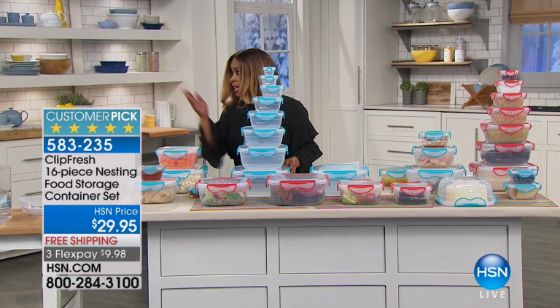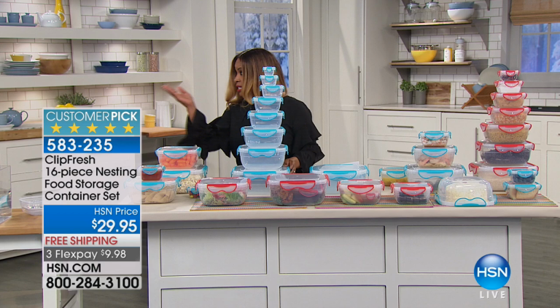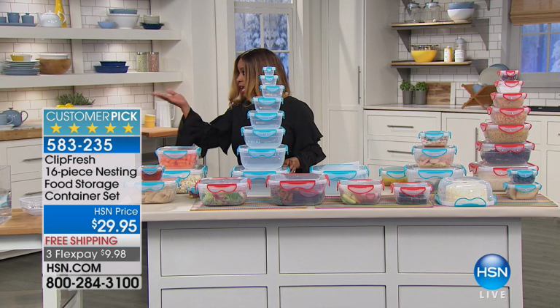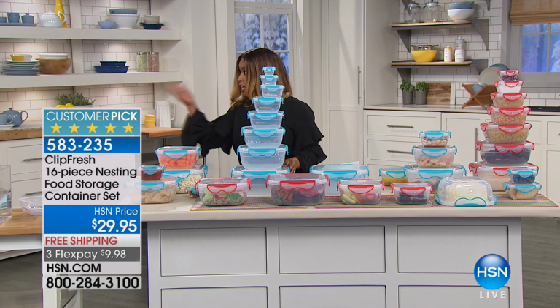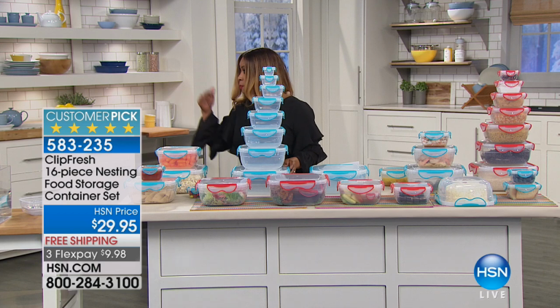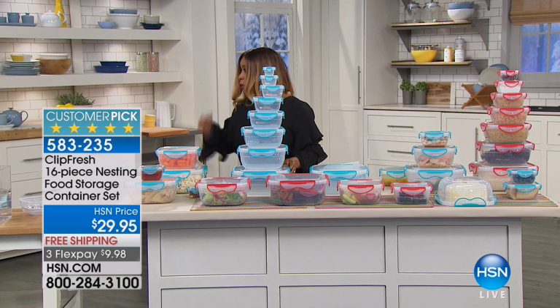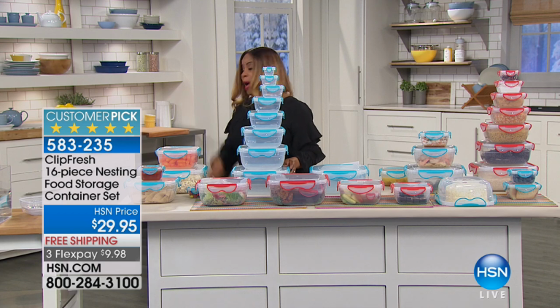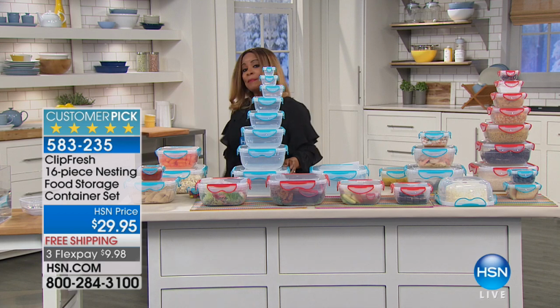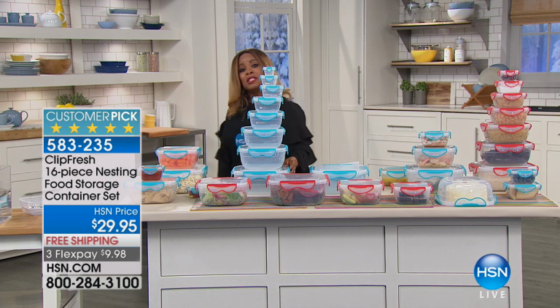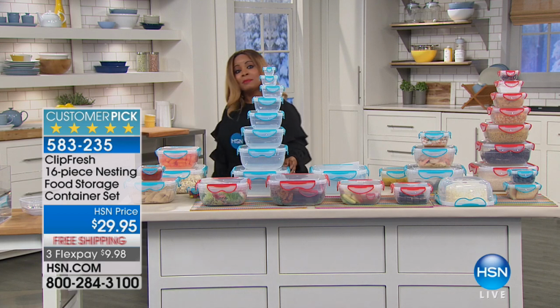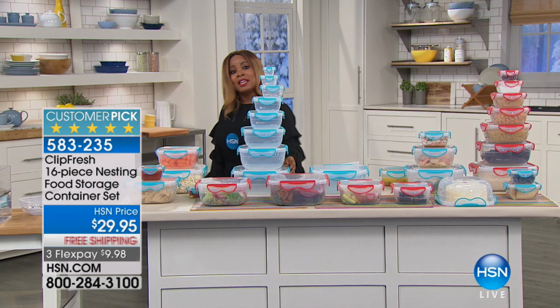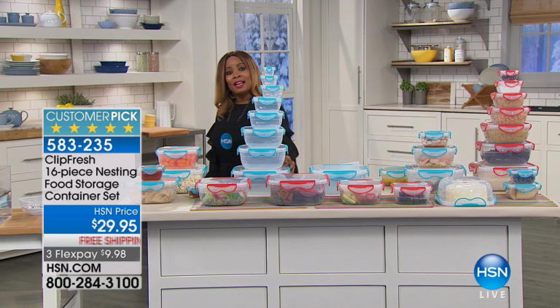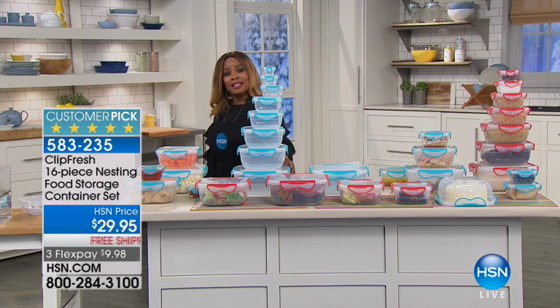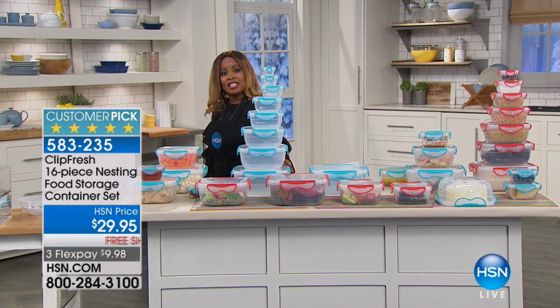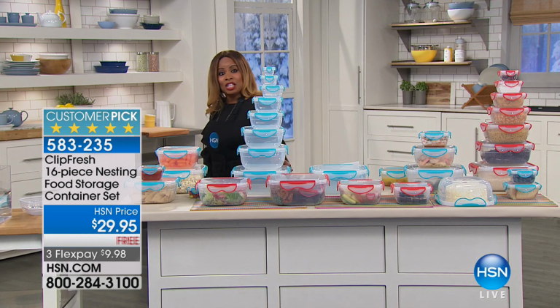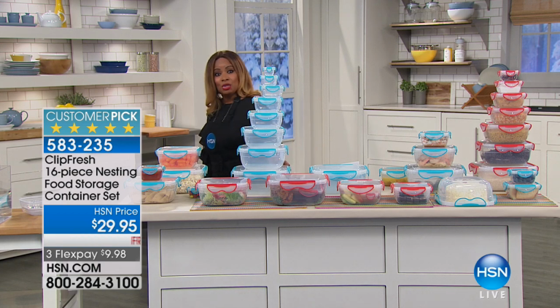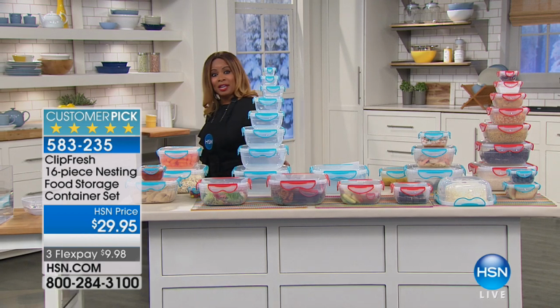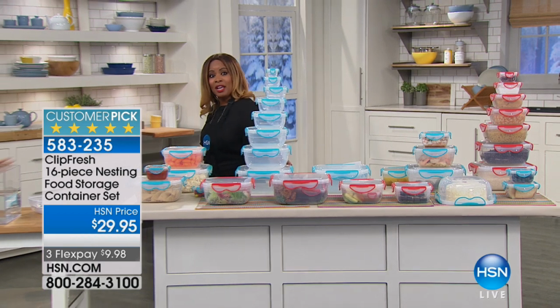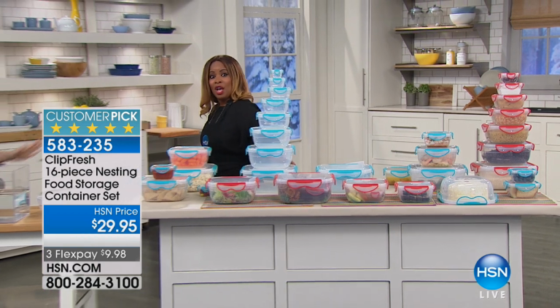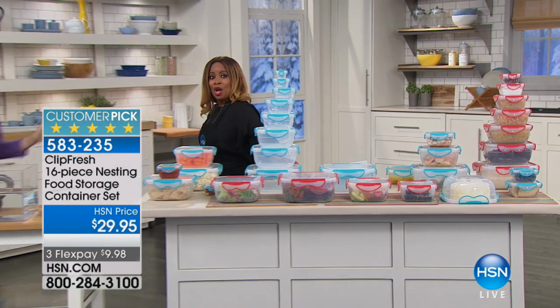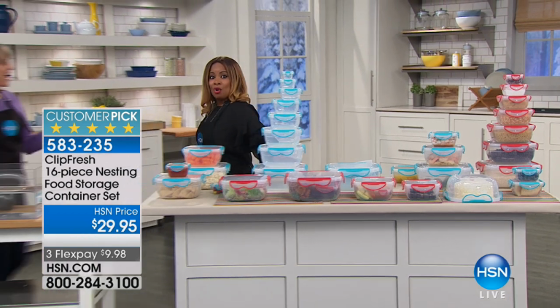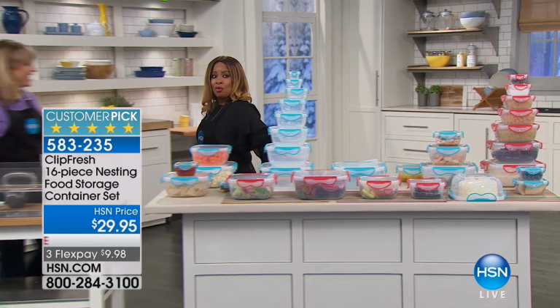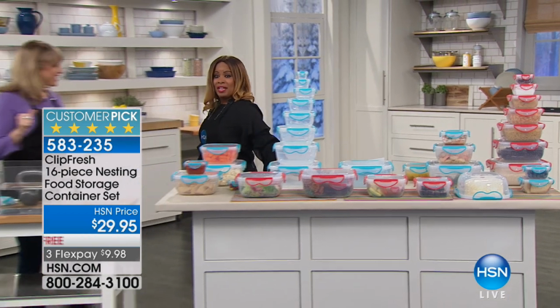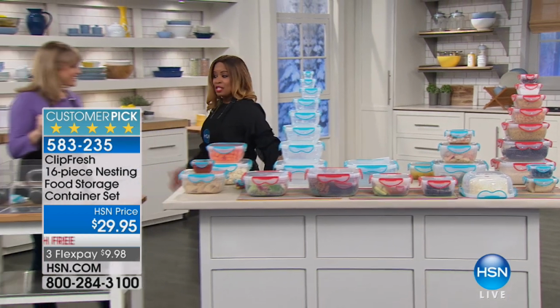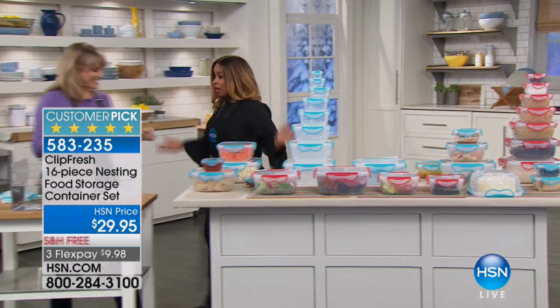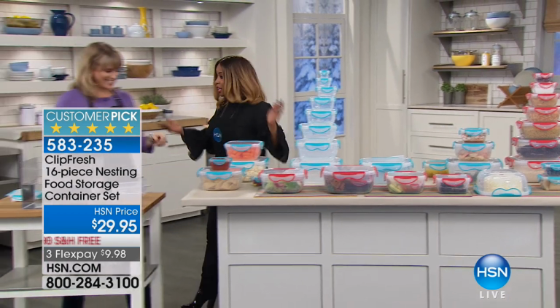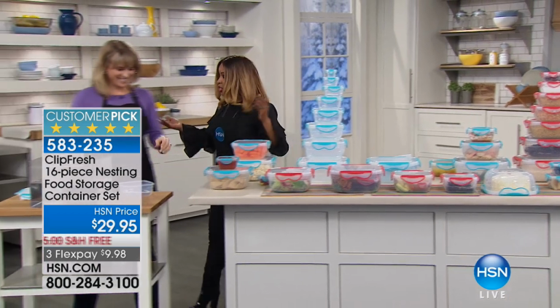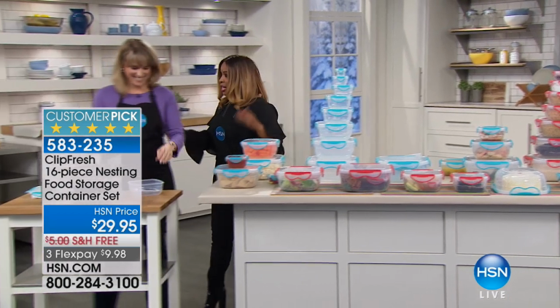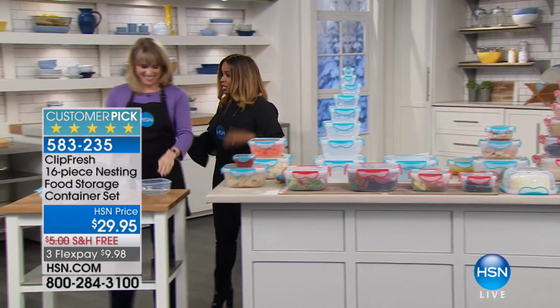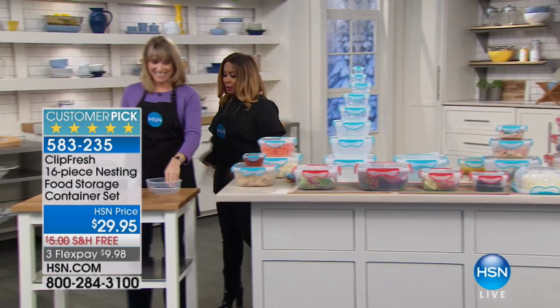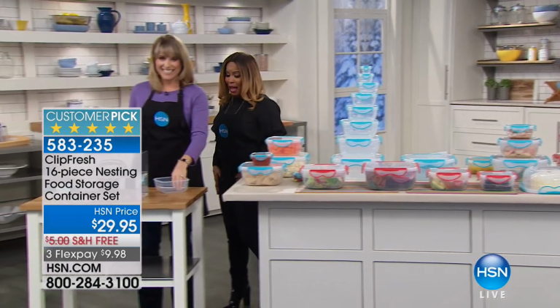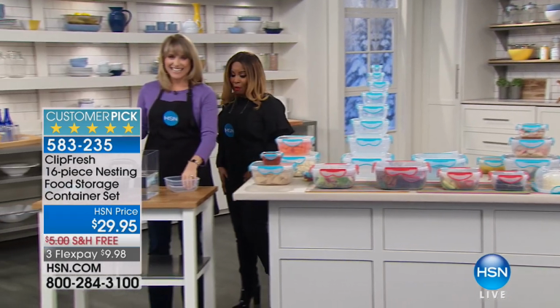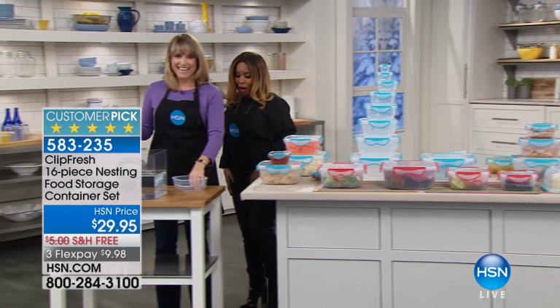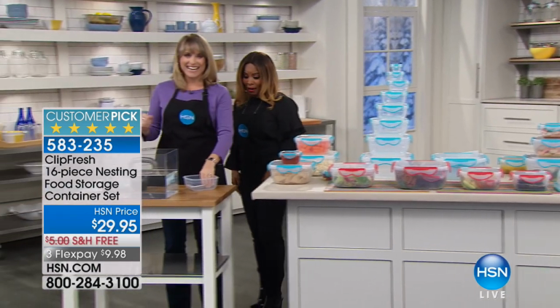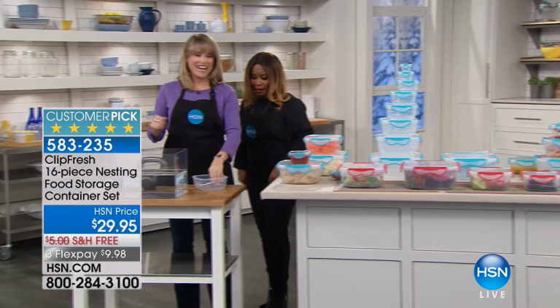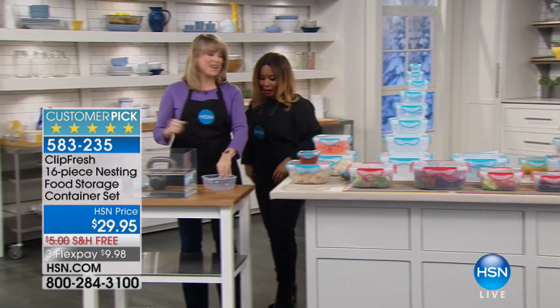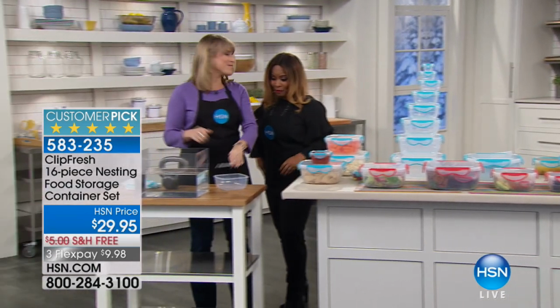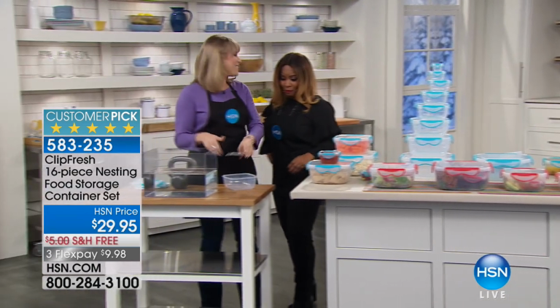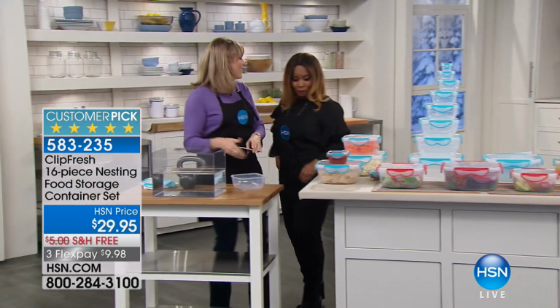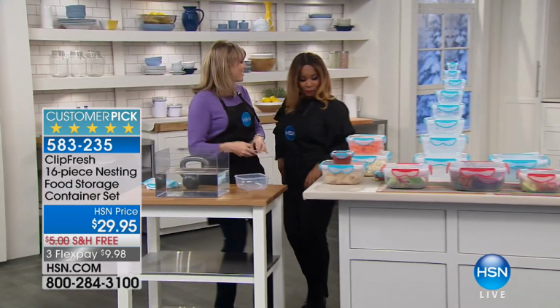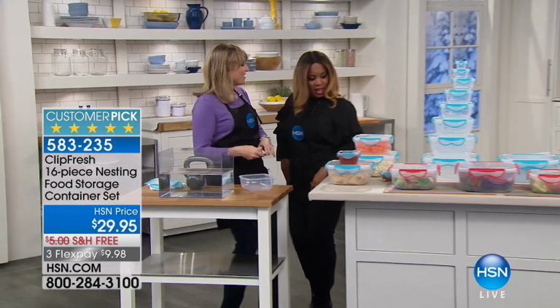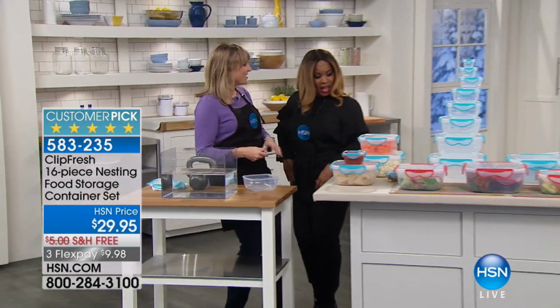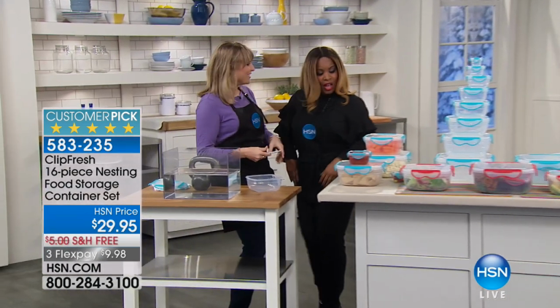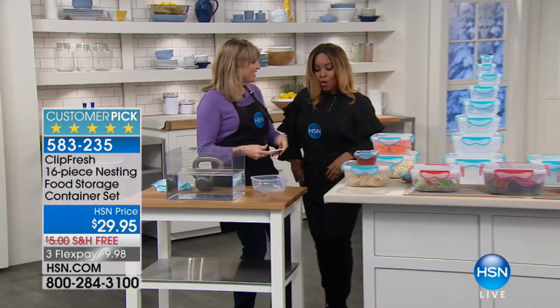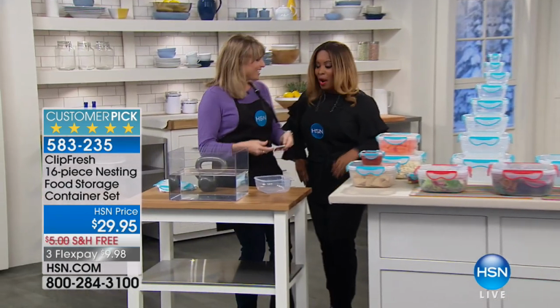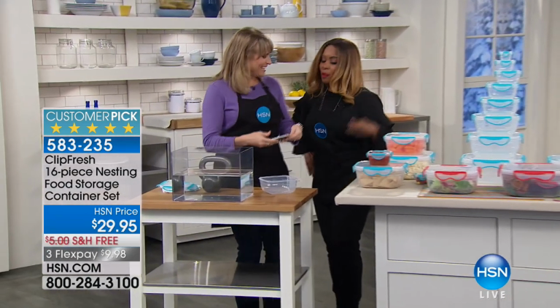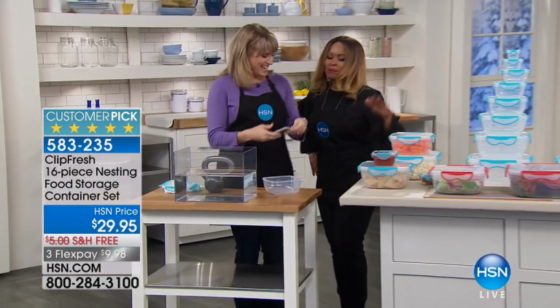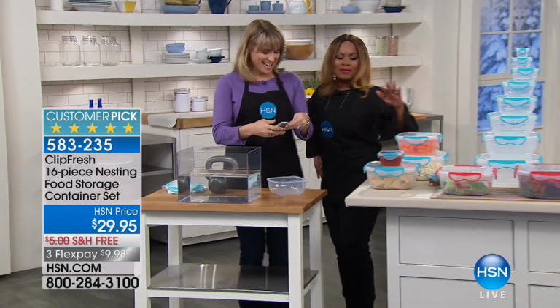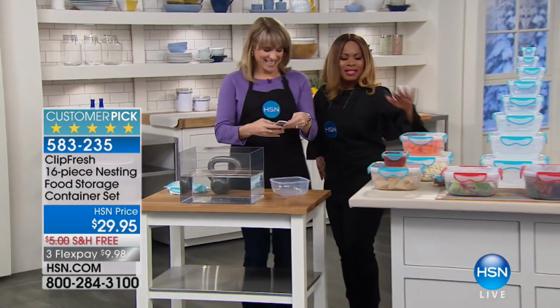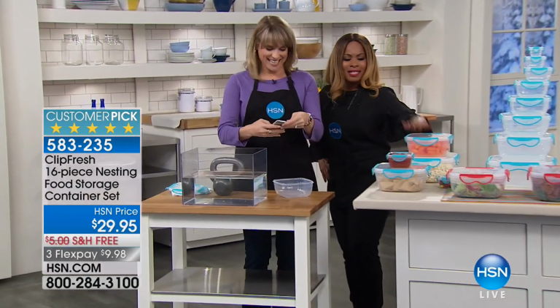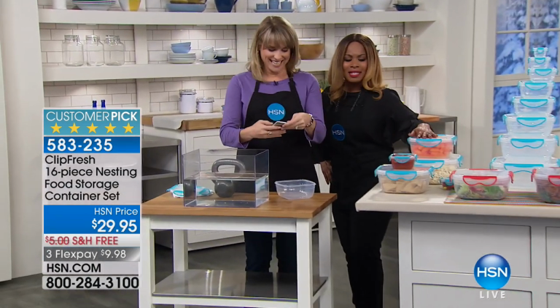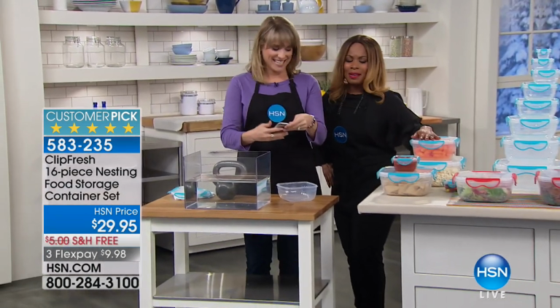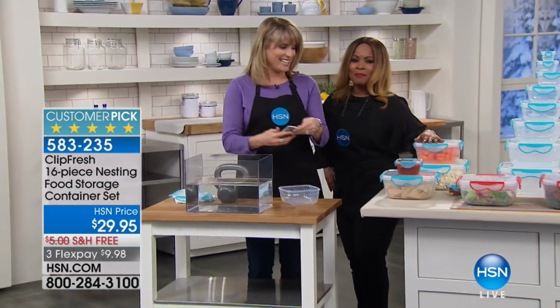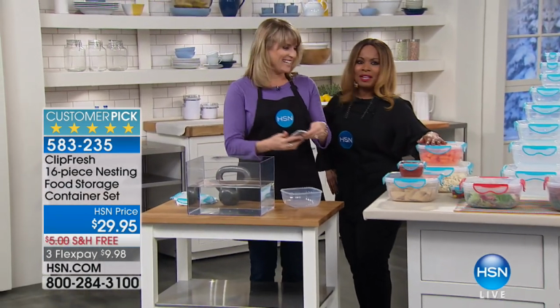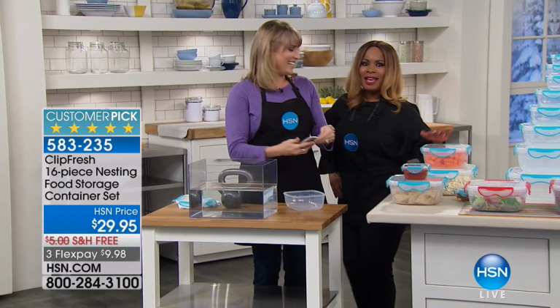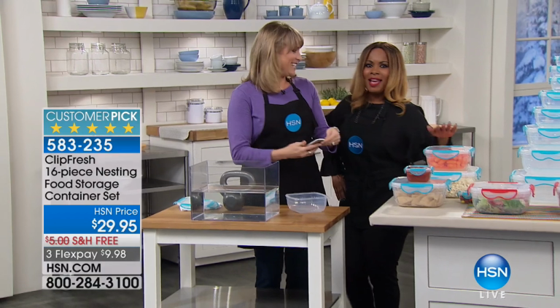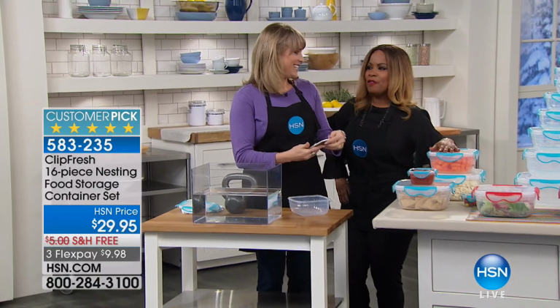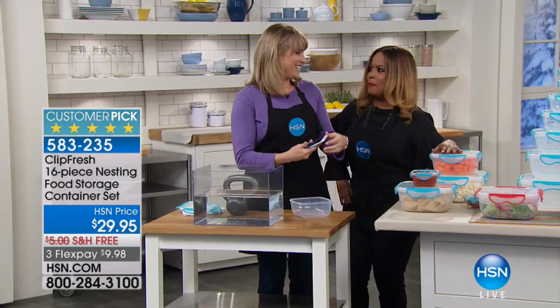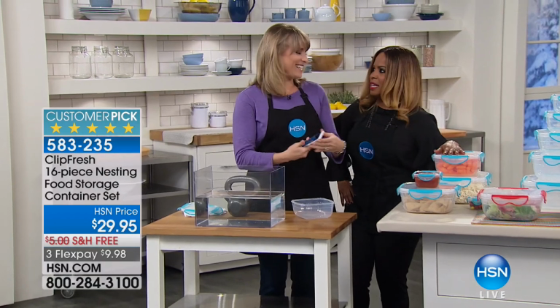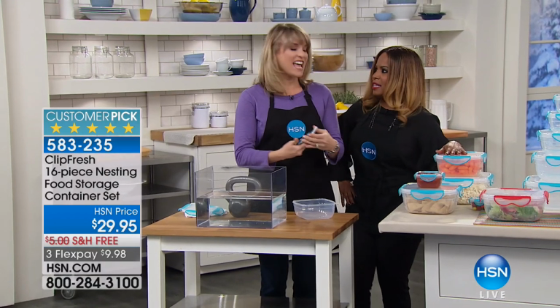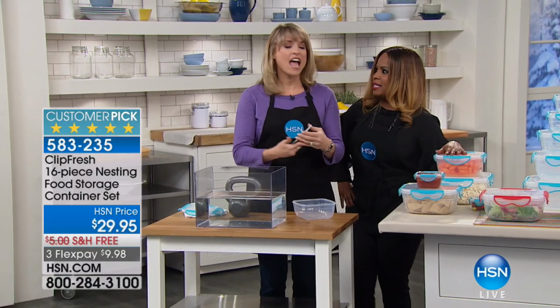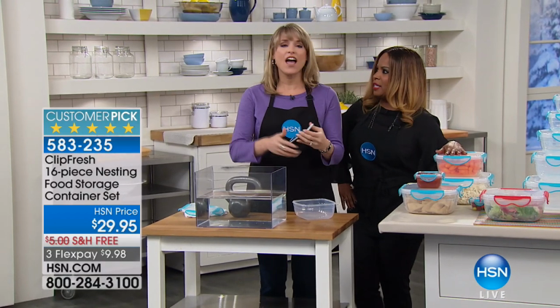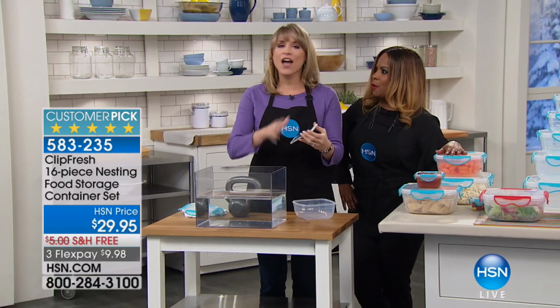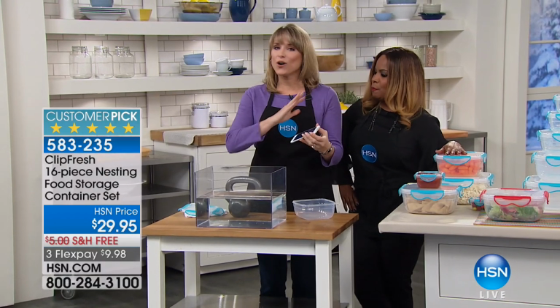Our guest expert is Kelly Diedring, who is our kitchen expert. This is something everybody needs at home — who doesn't need them?